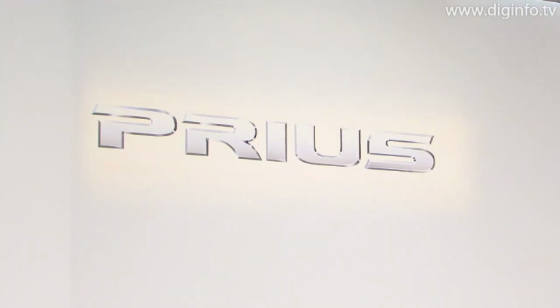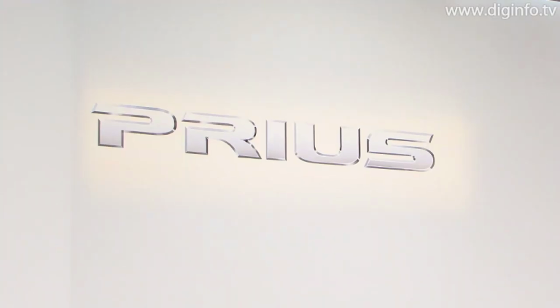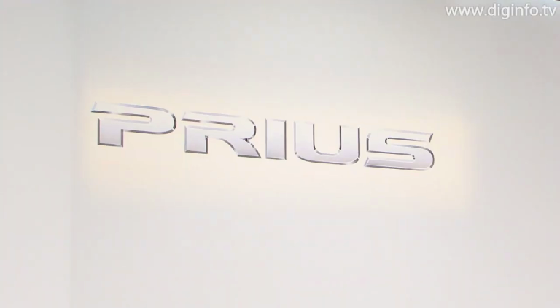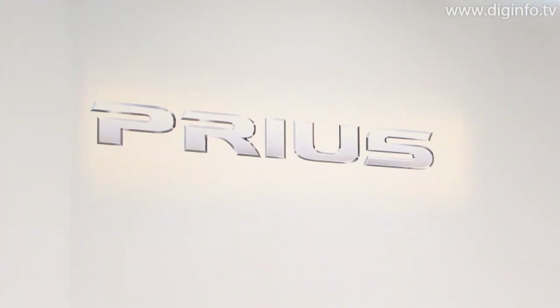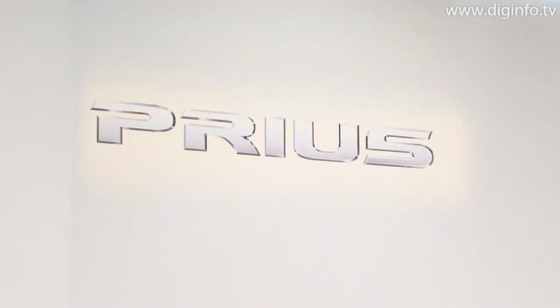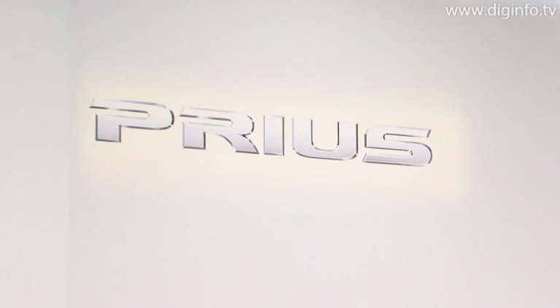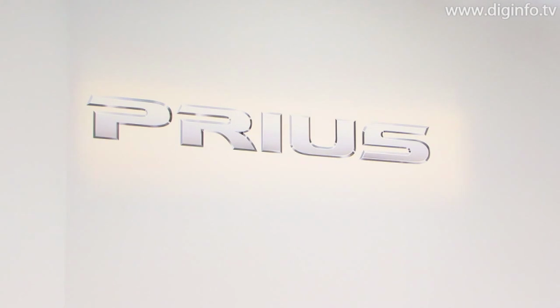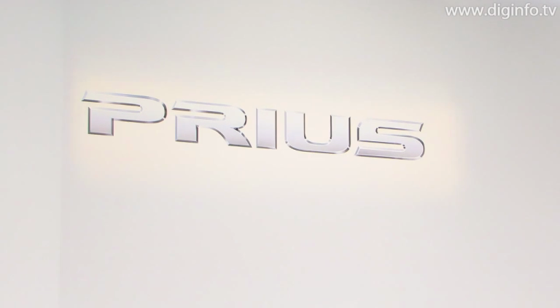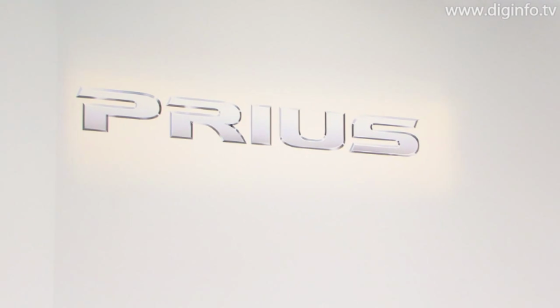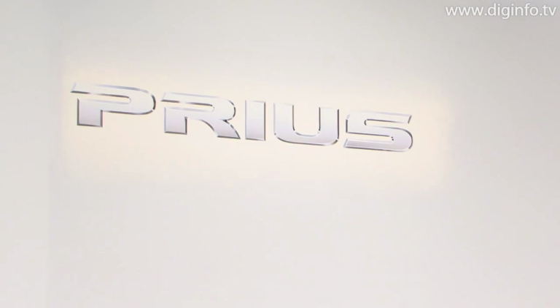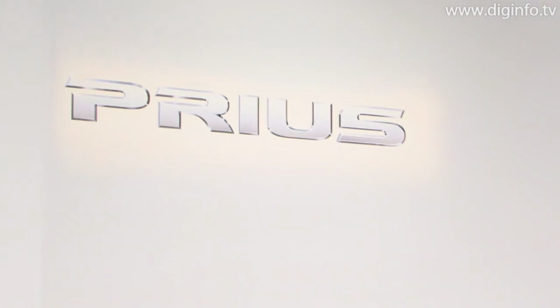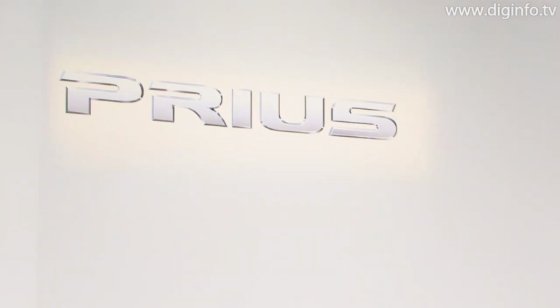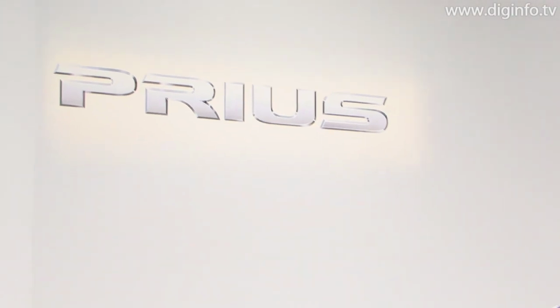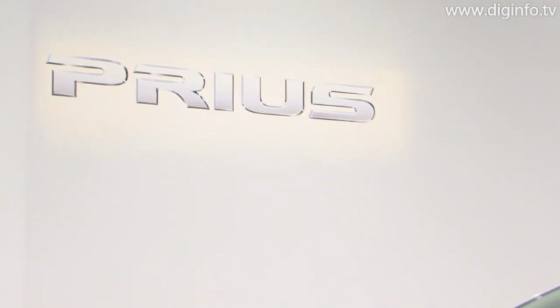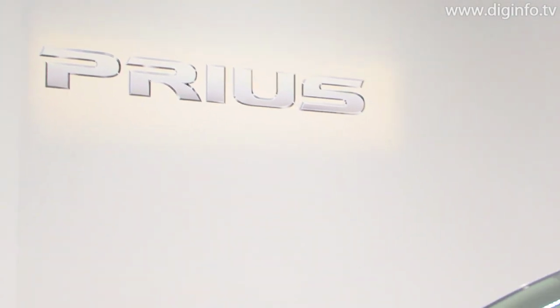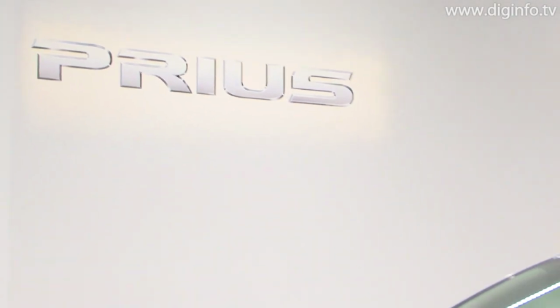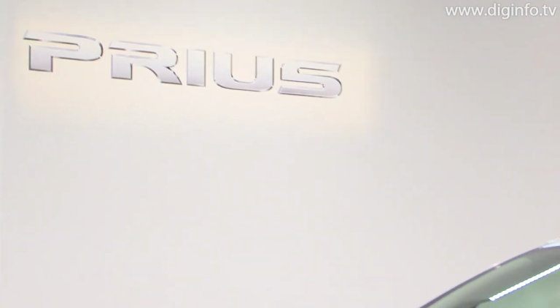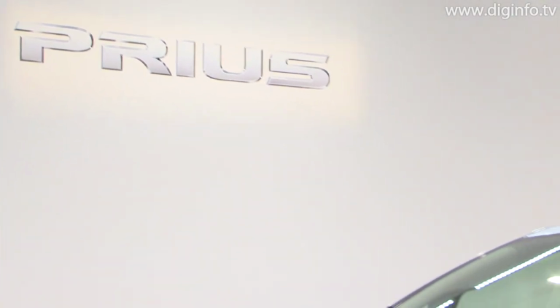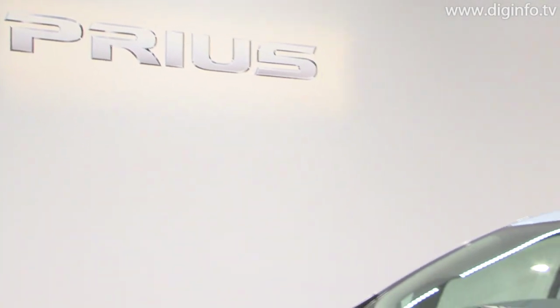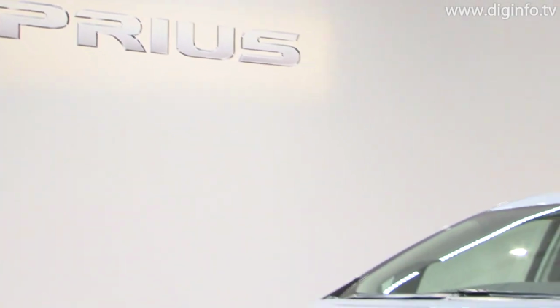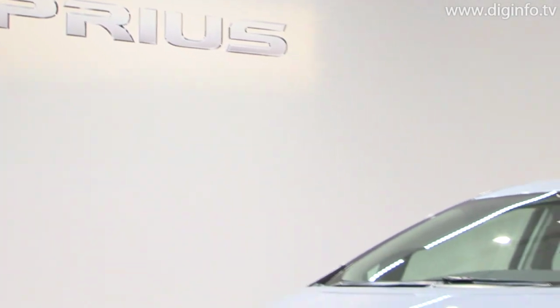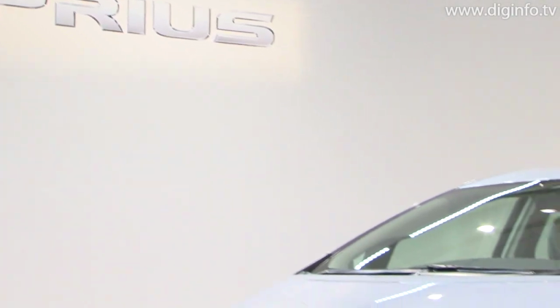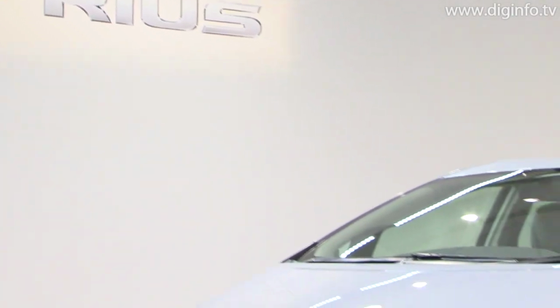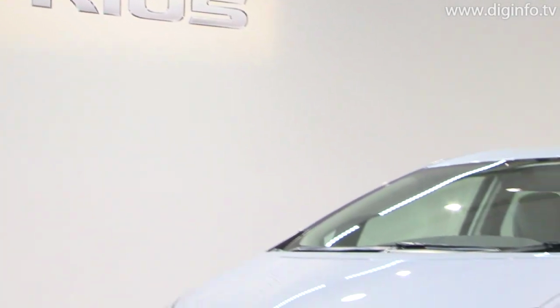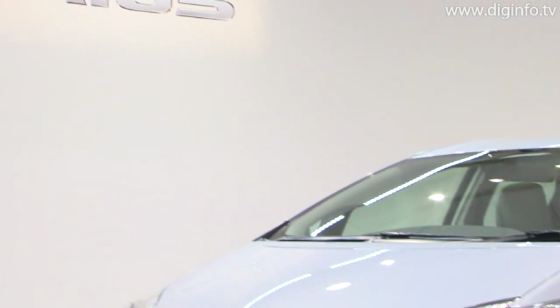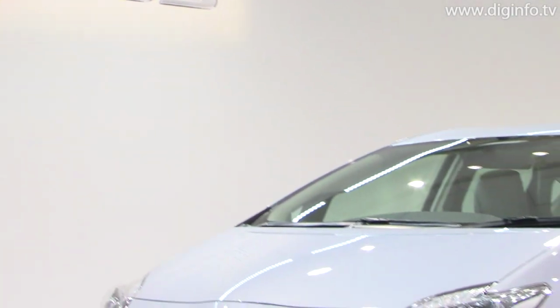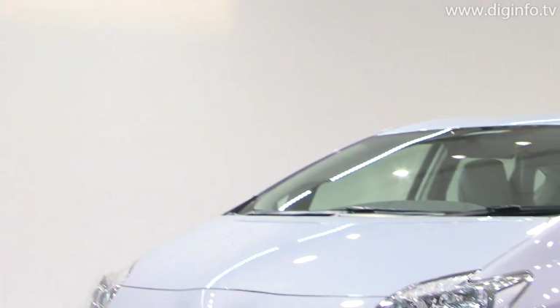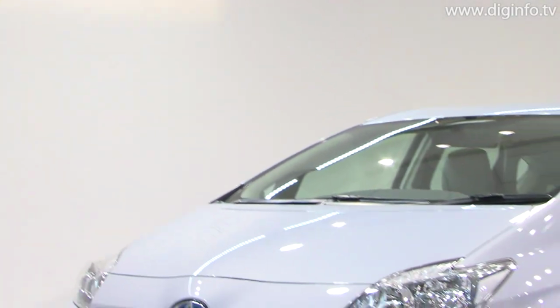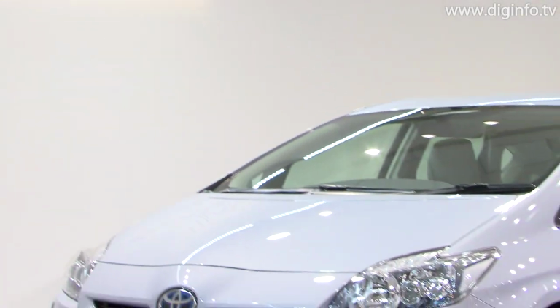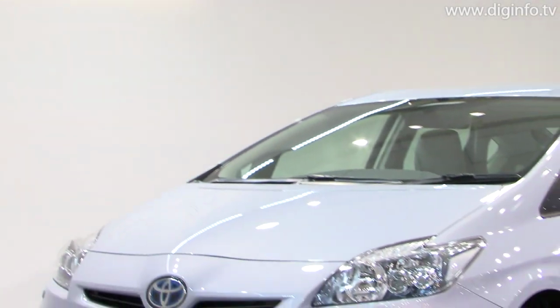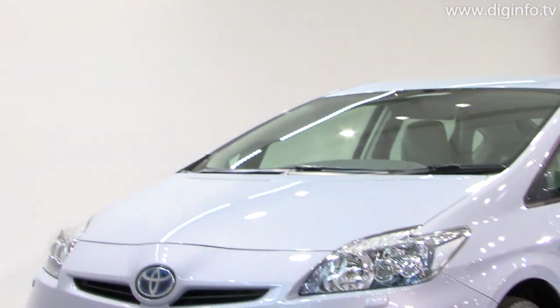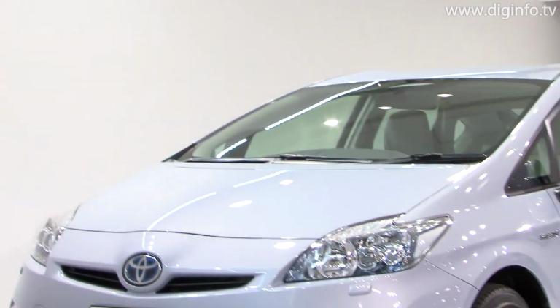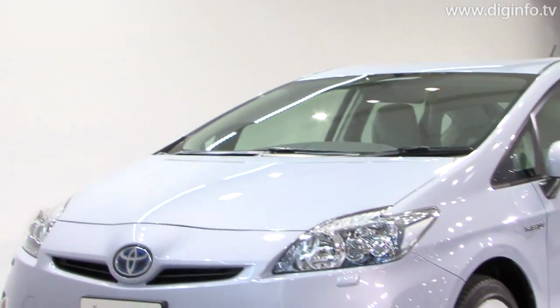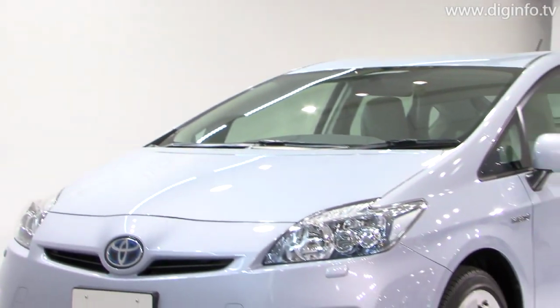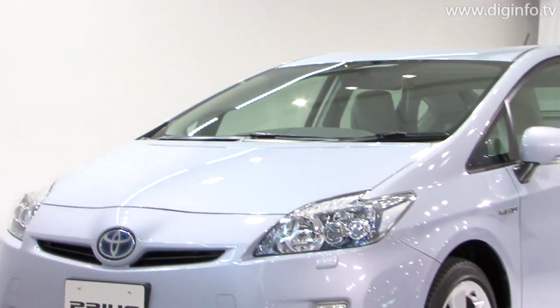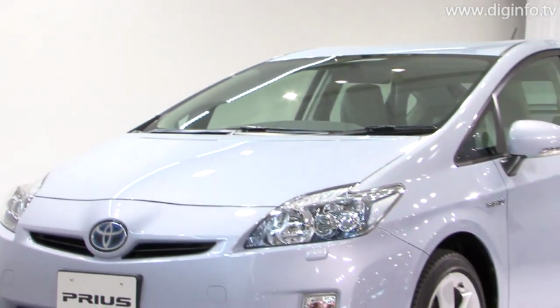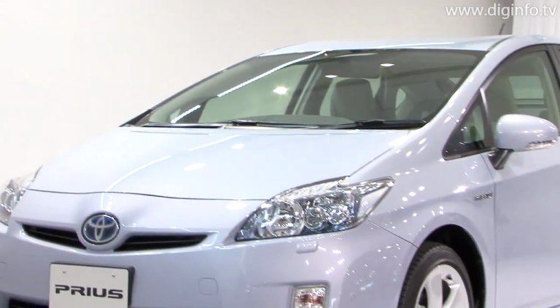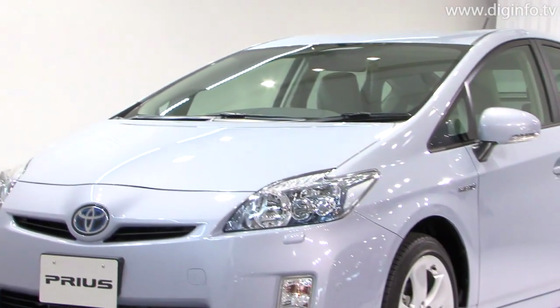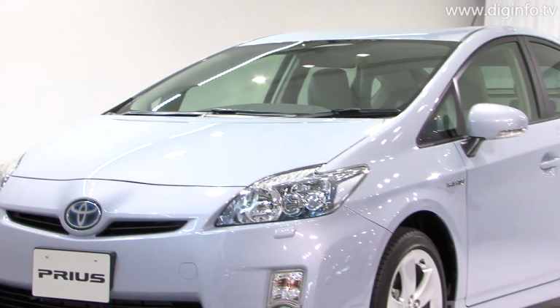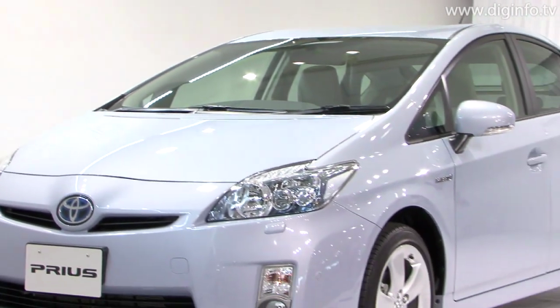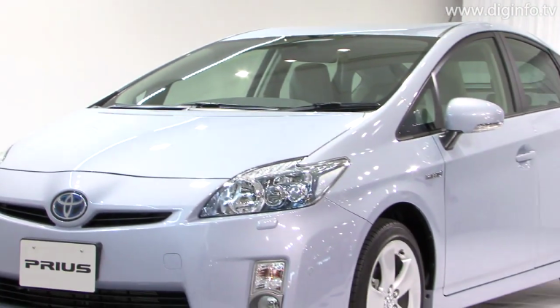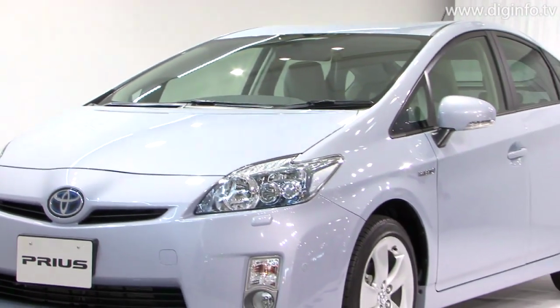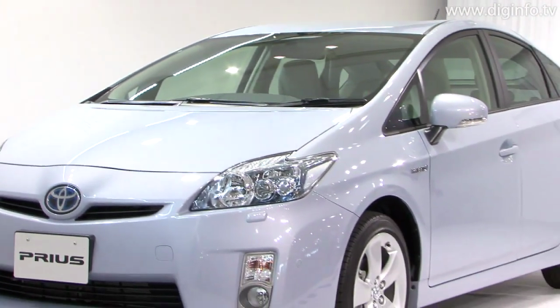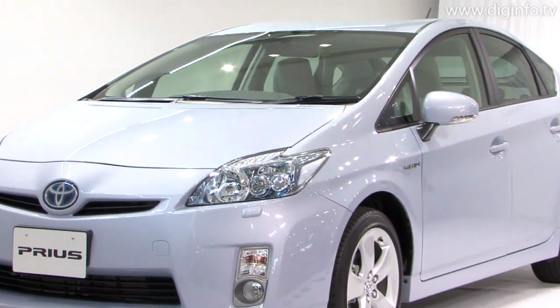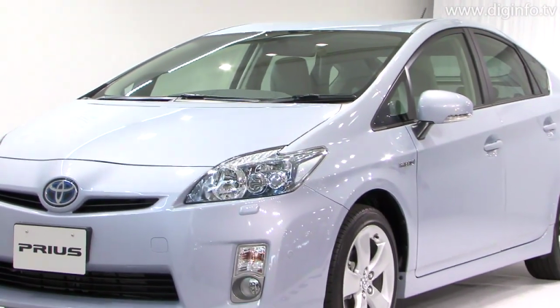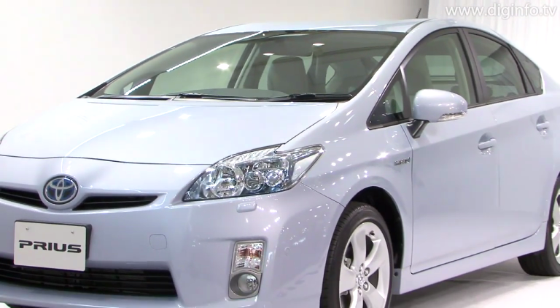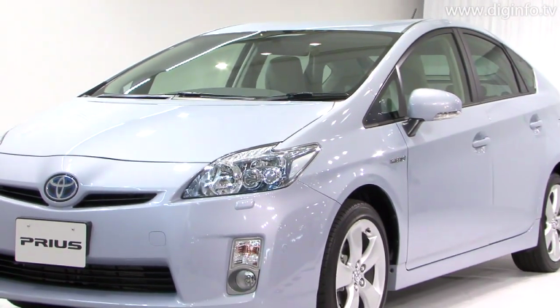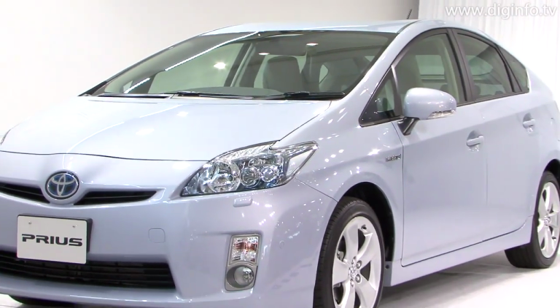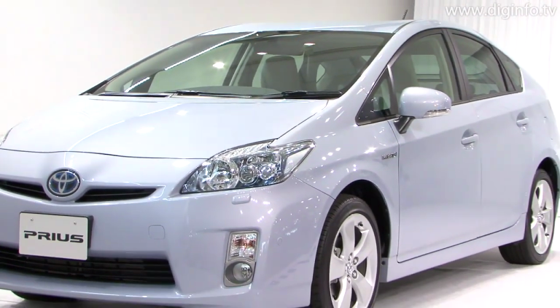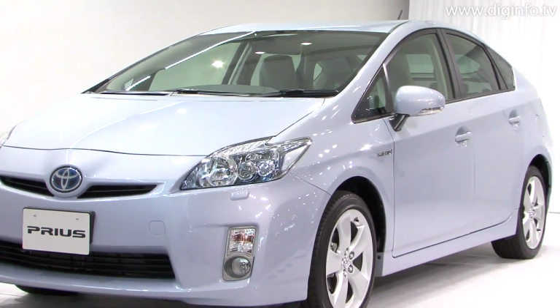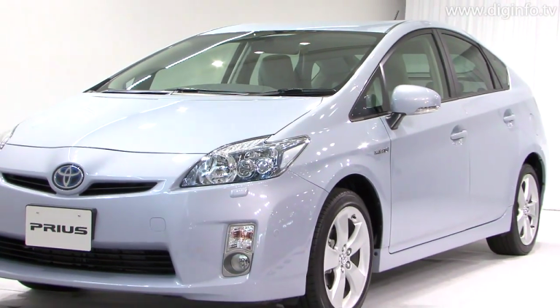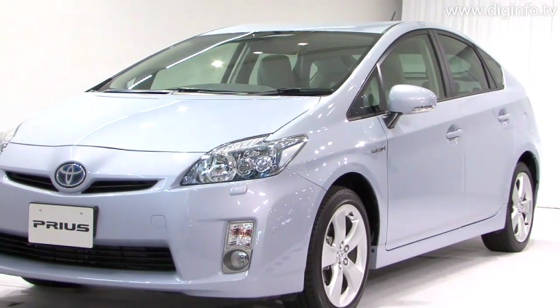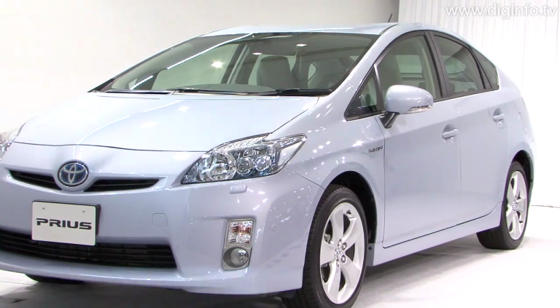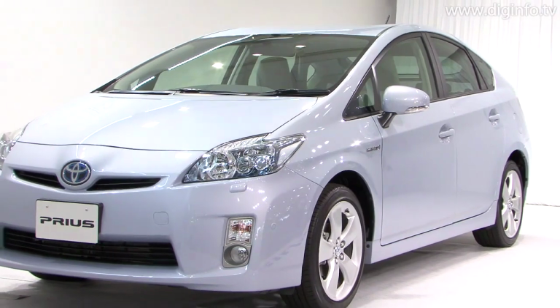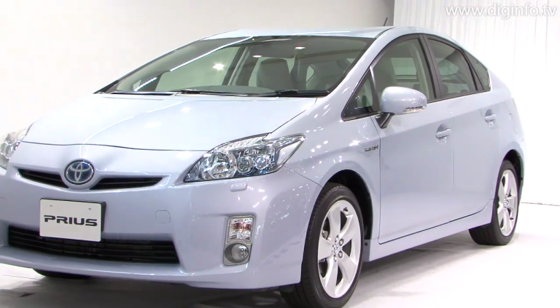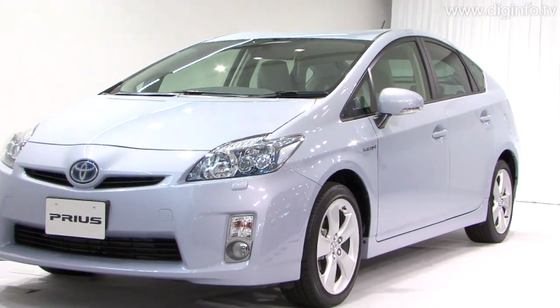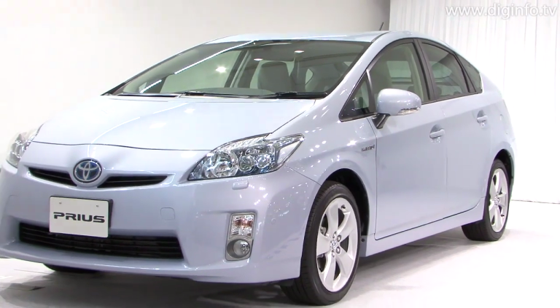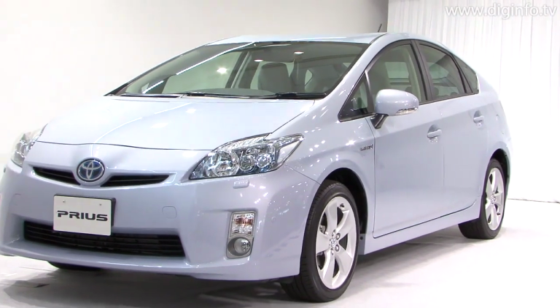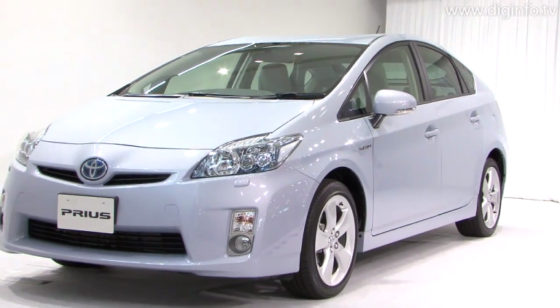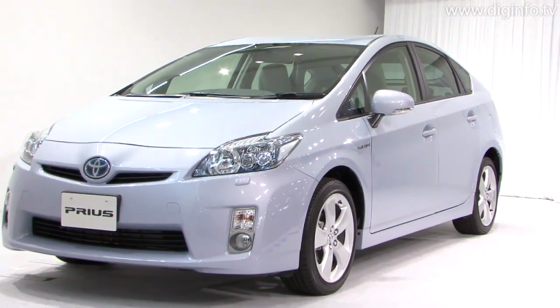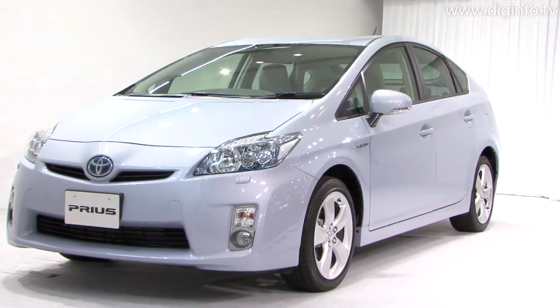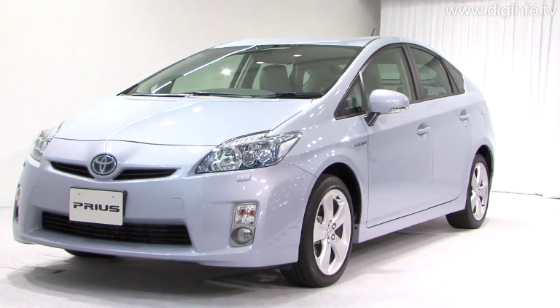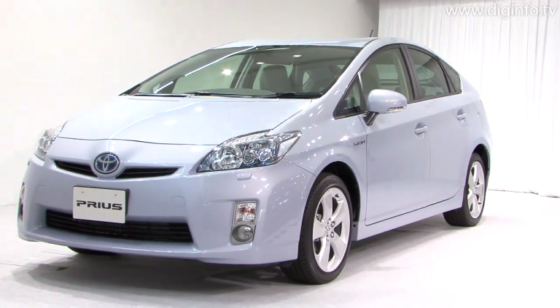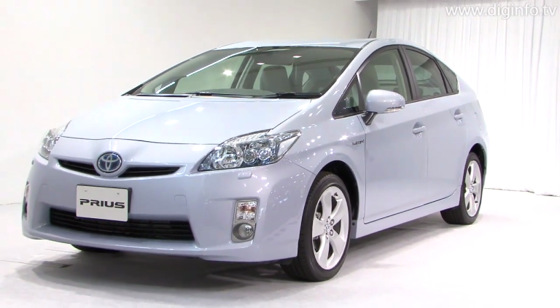The standard L-grade model is priced at 2.05 million yen and the high-end S-grade at 2.2 million yen.